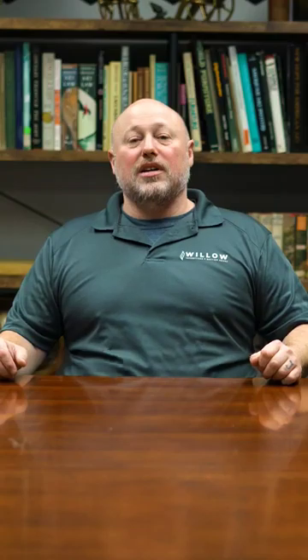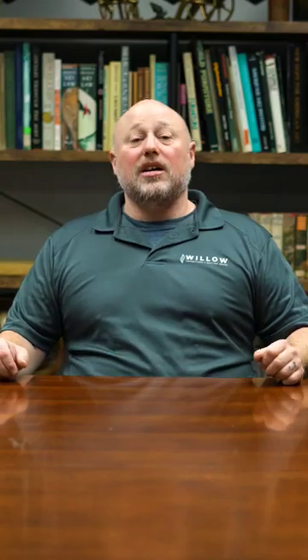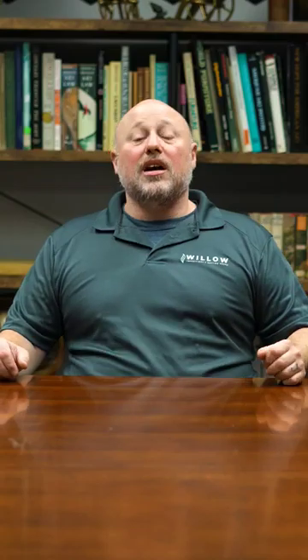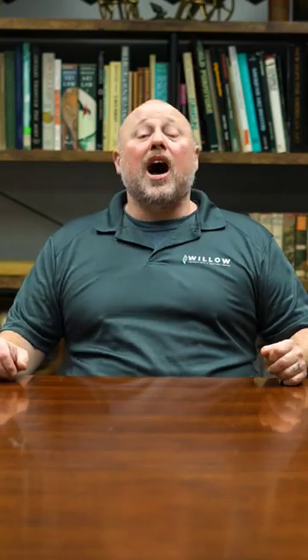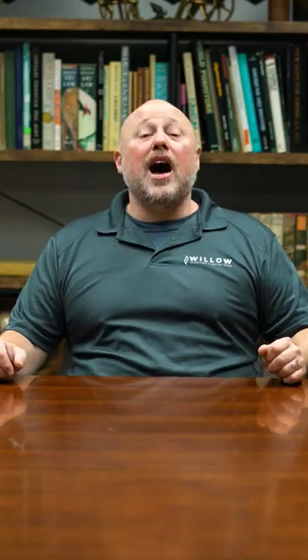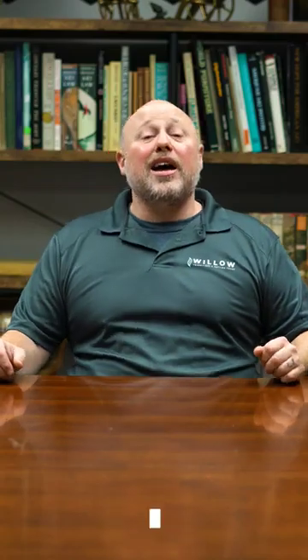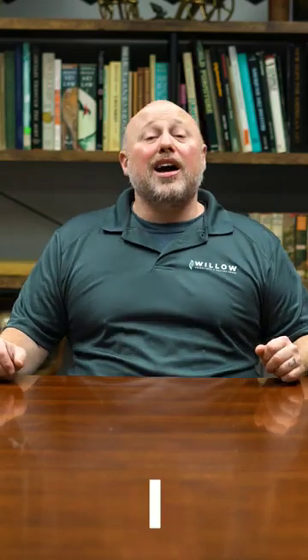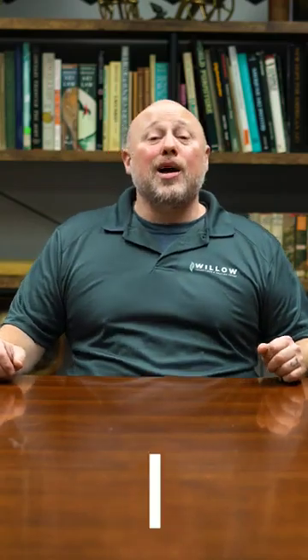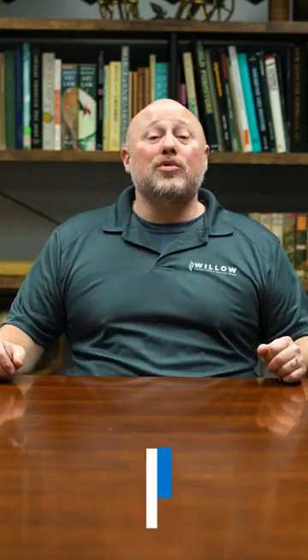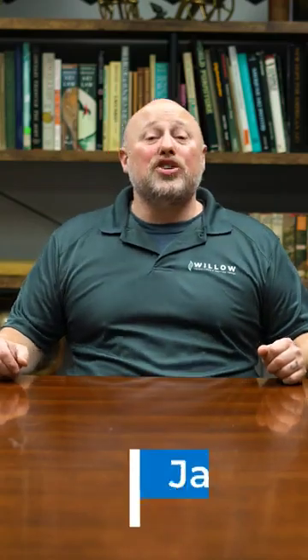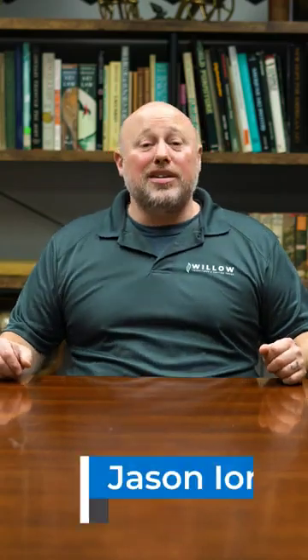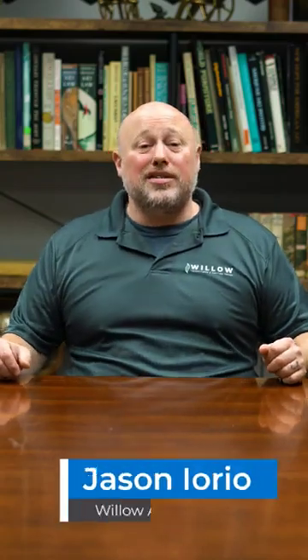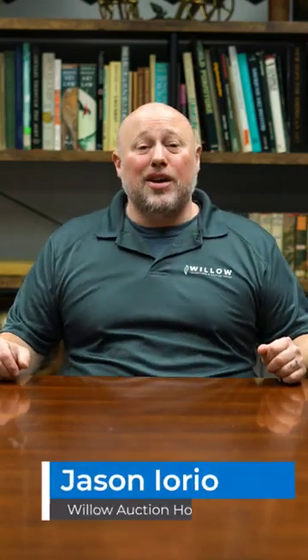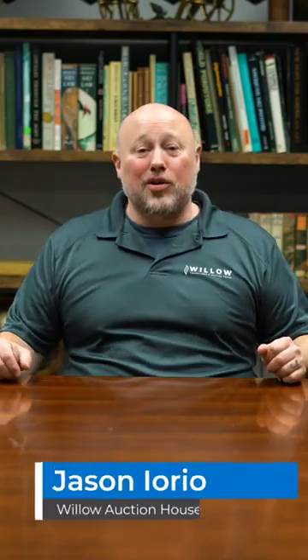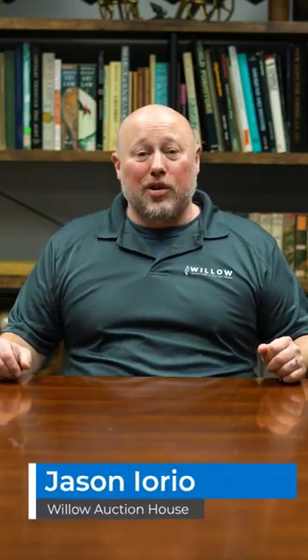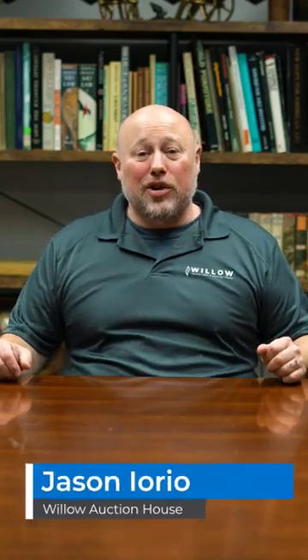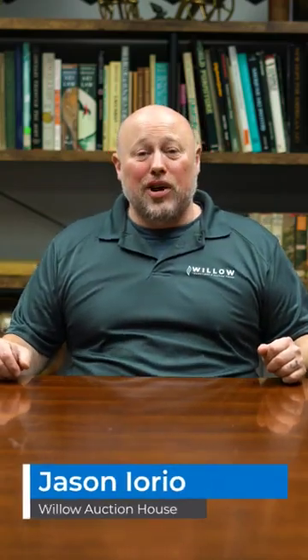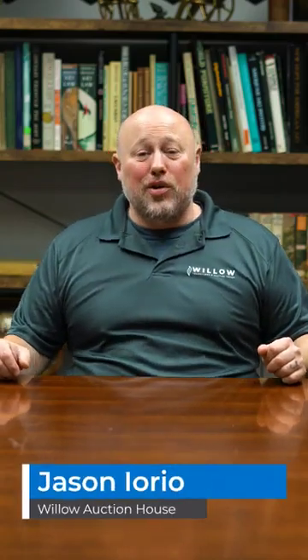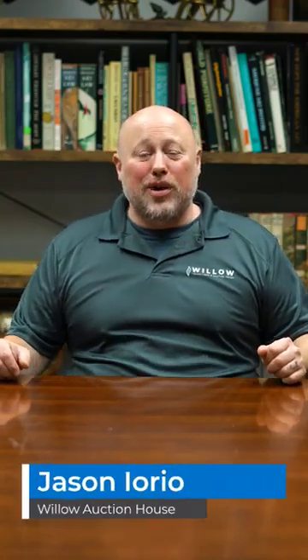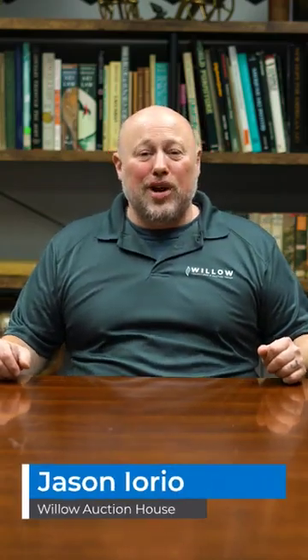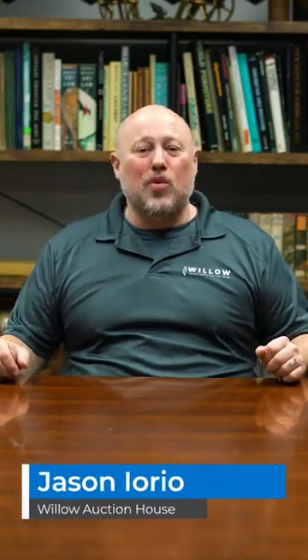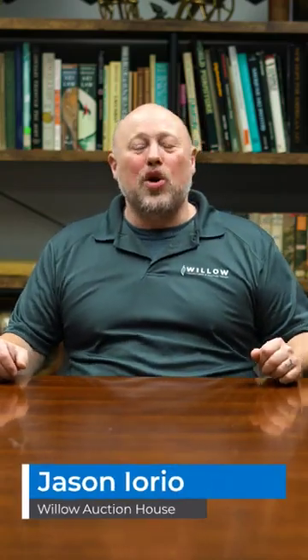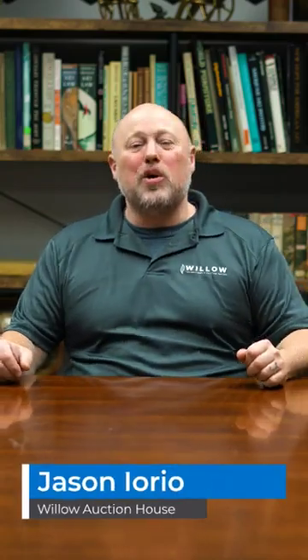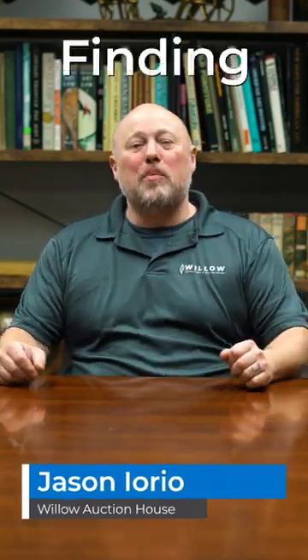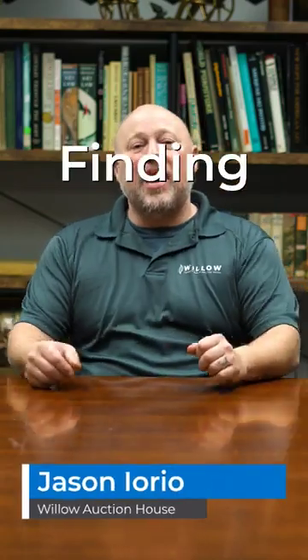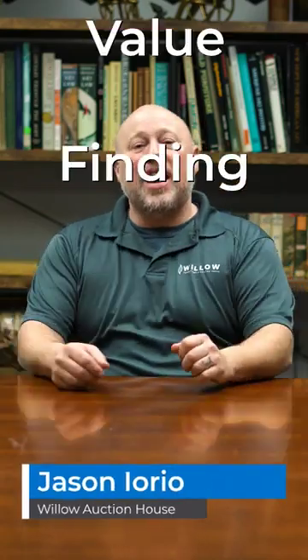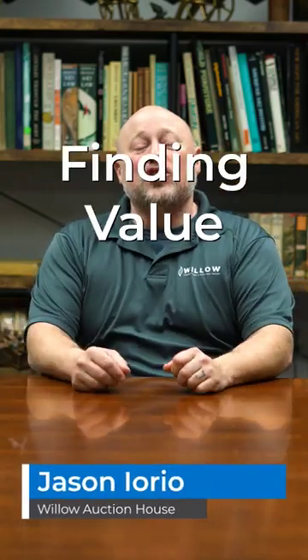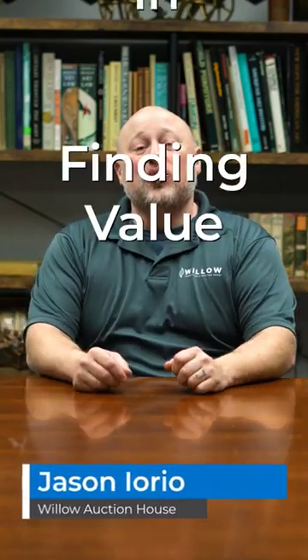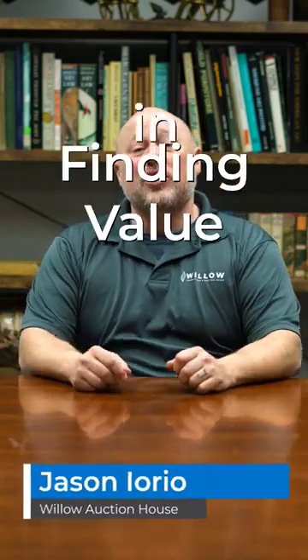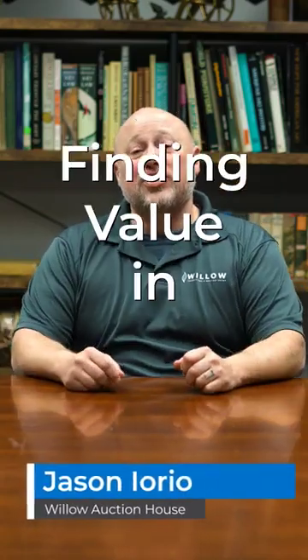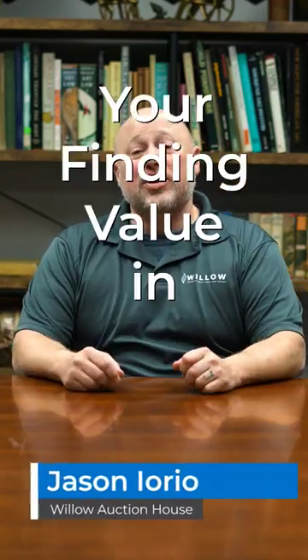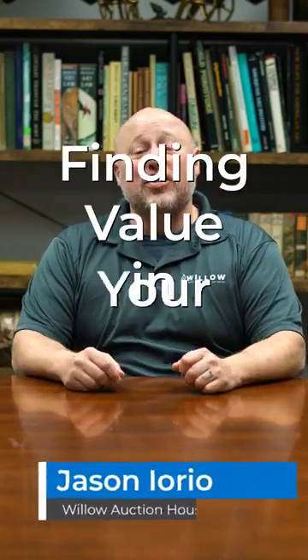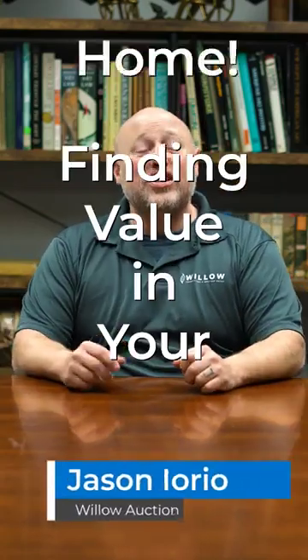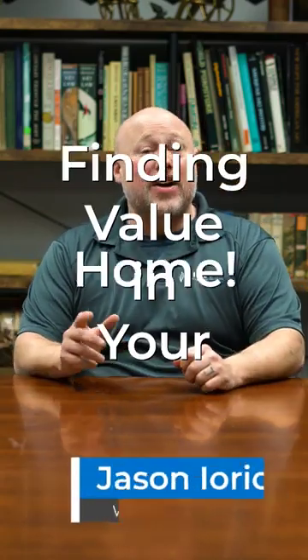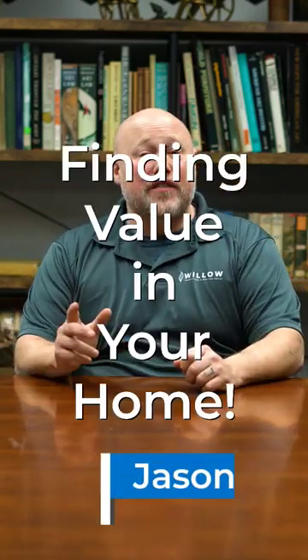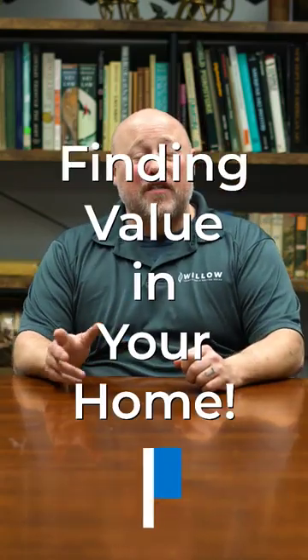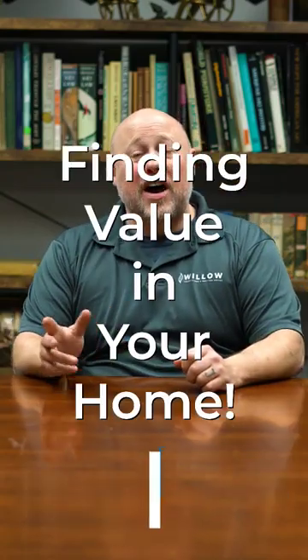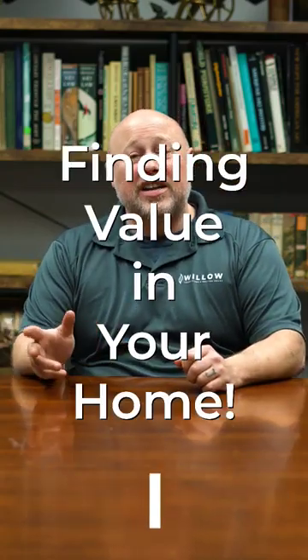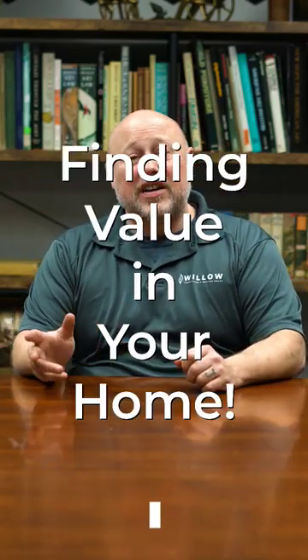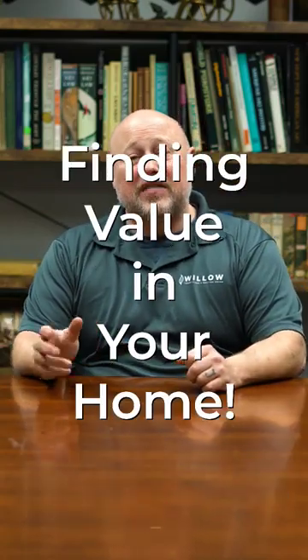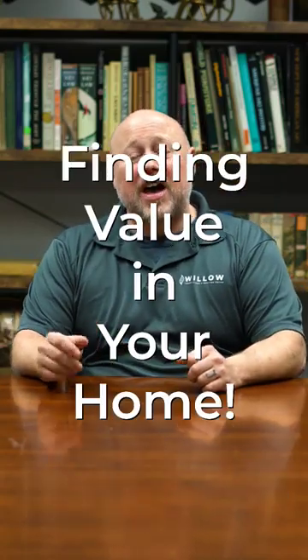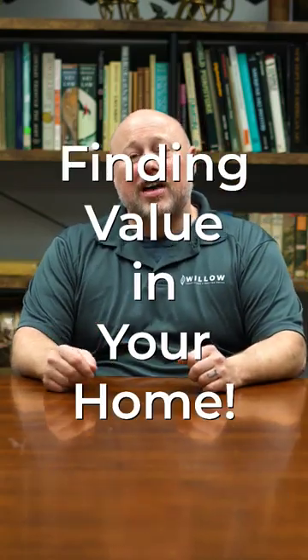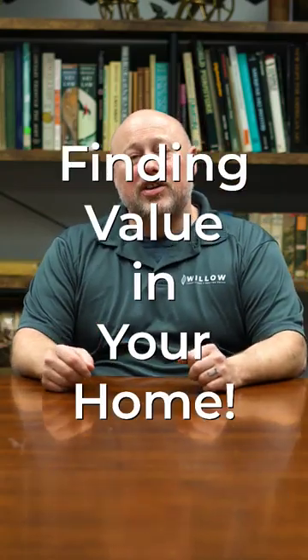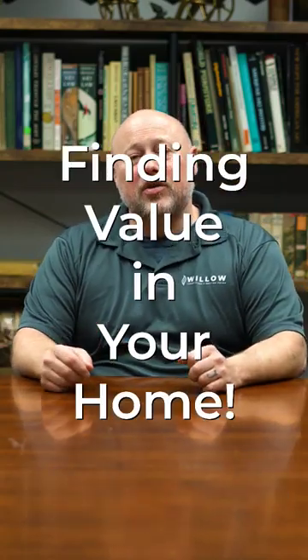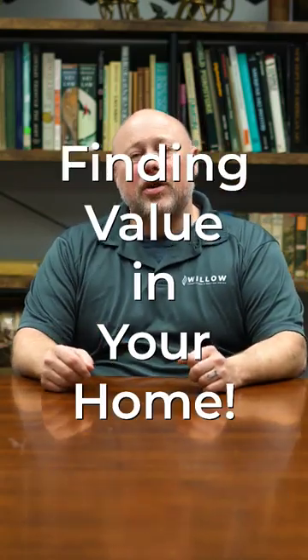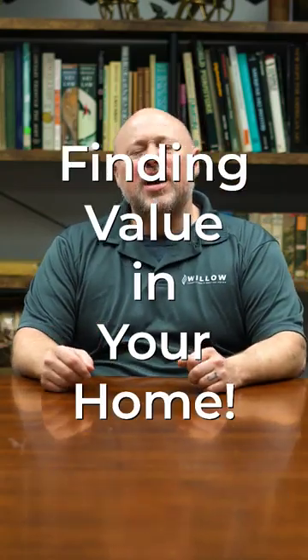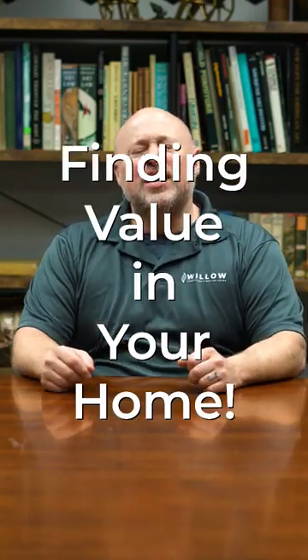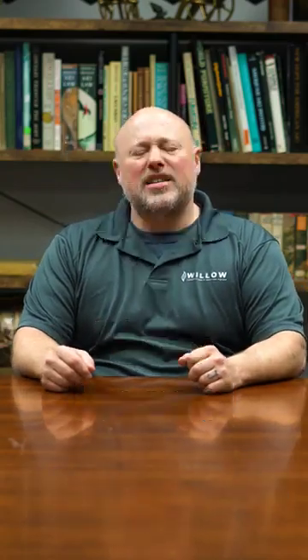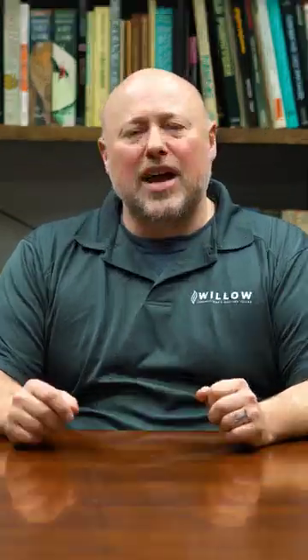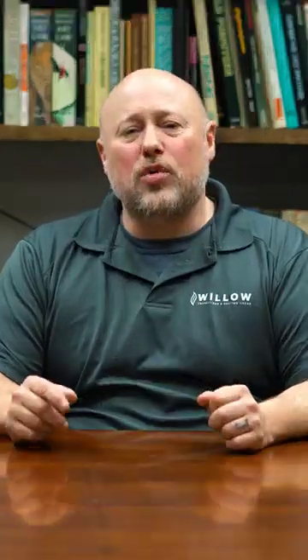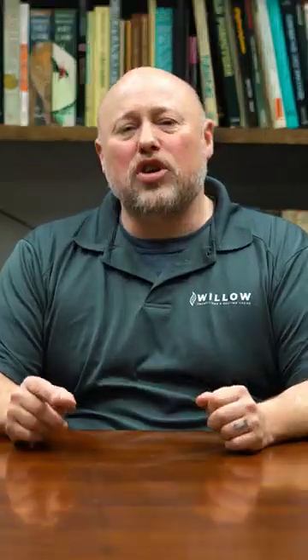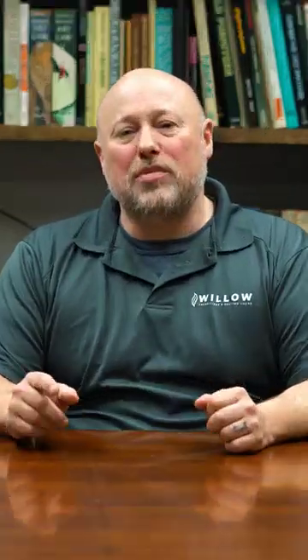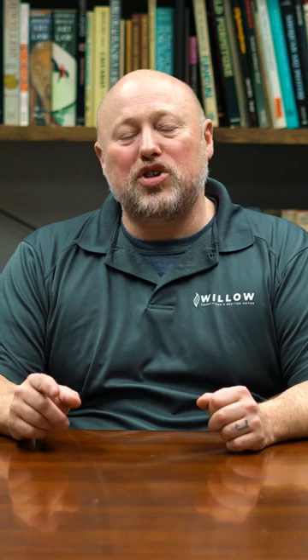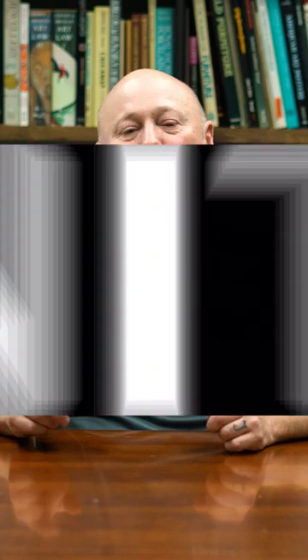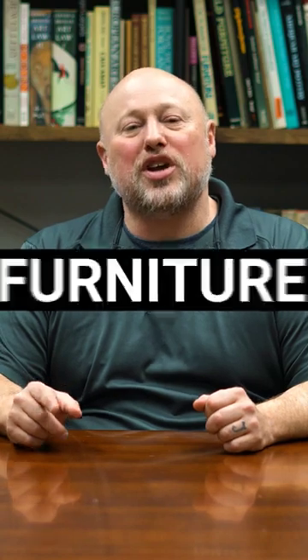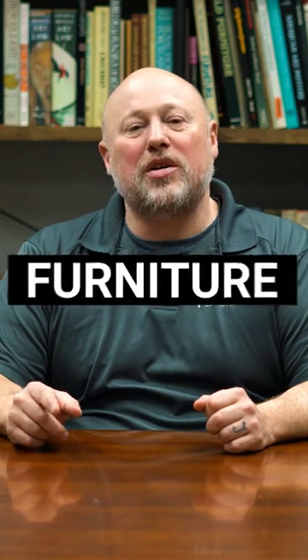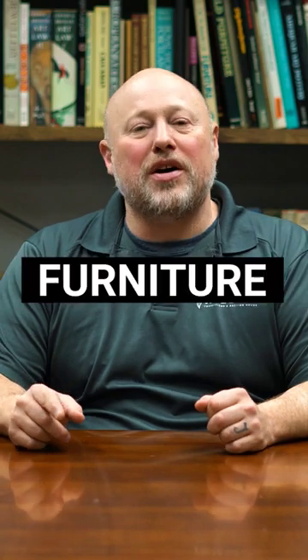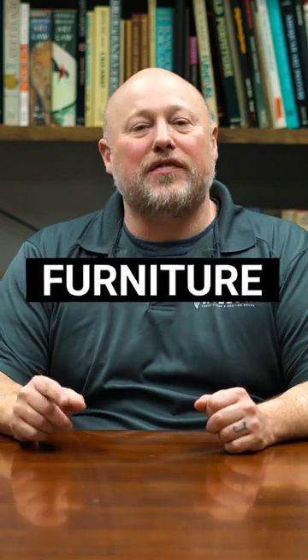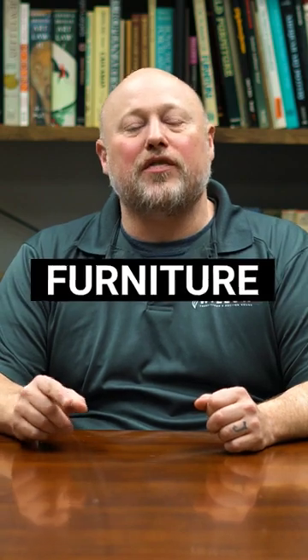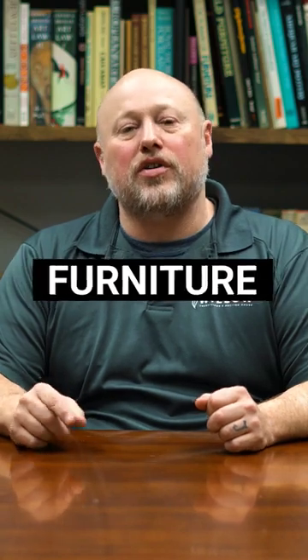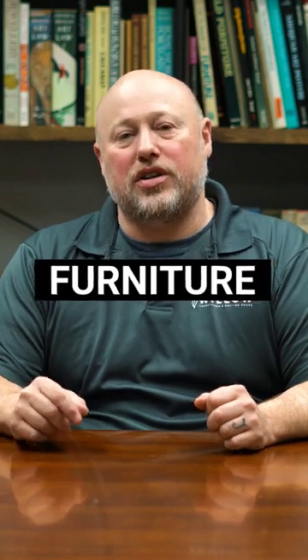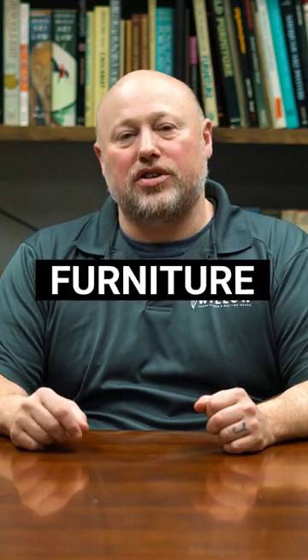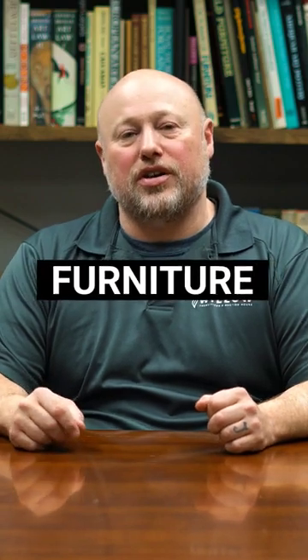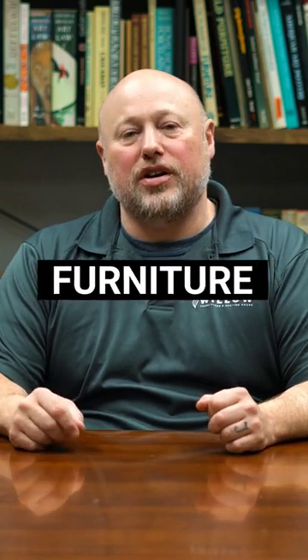Hi, I'm Jason Ioria and welcome back to our series on finding value. Today we're going to be talking about furniture.